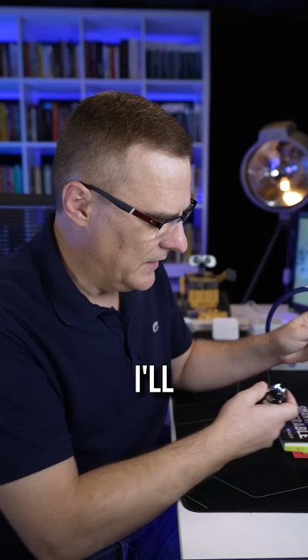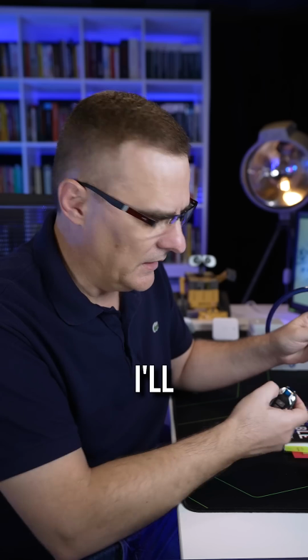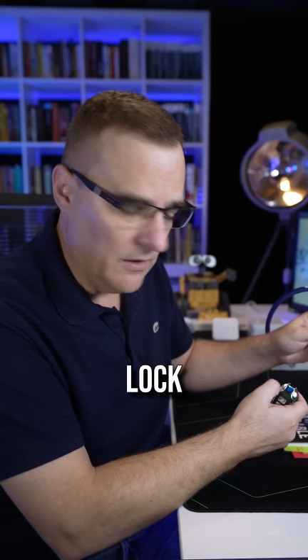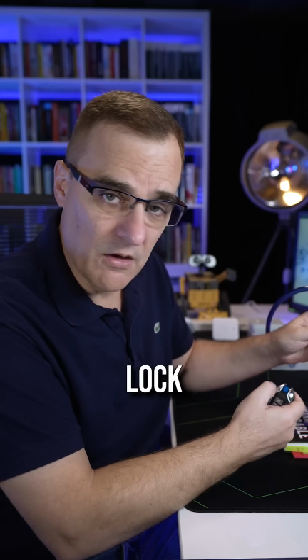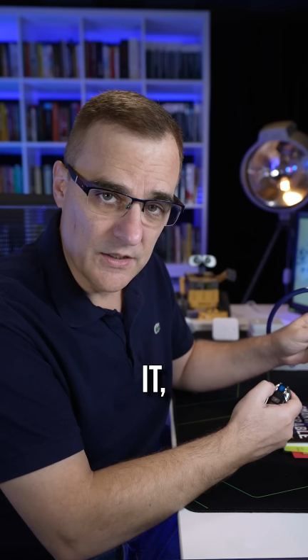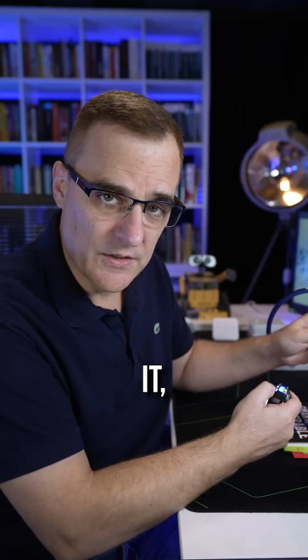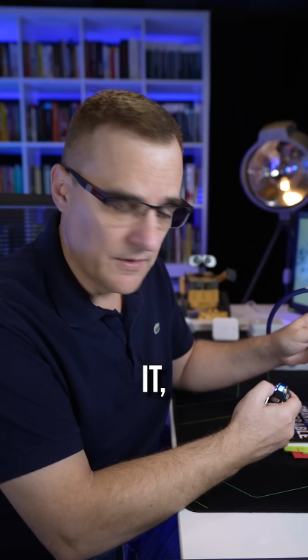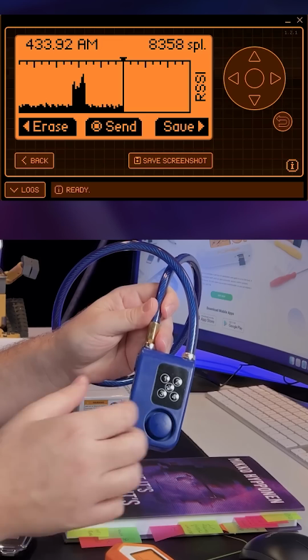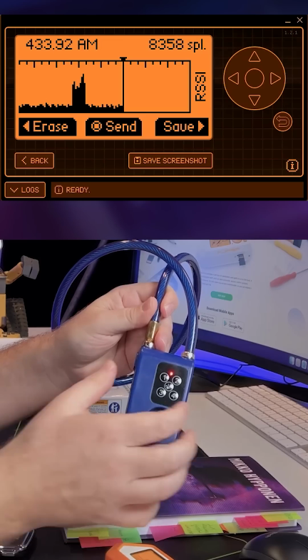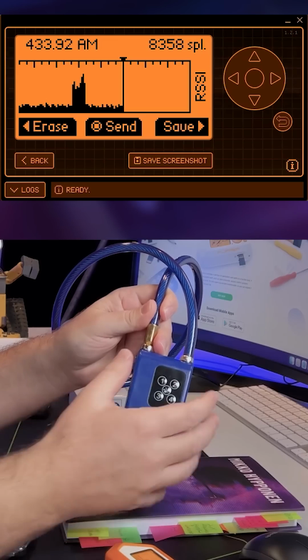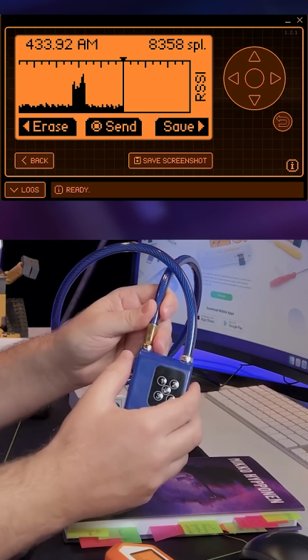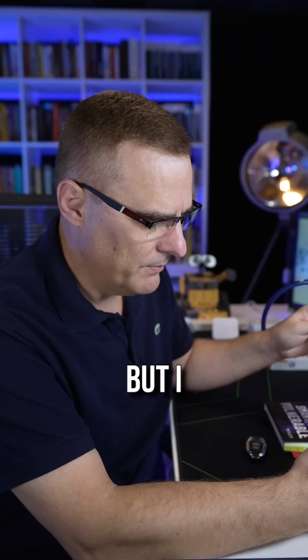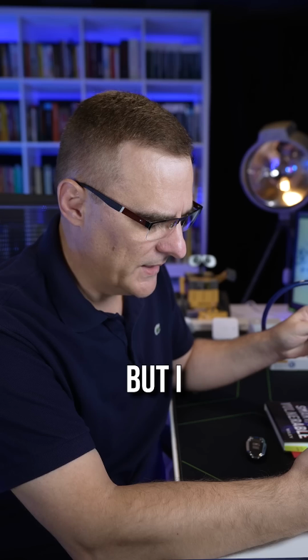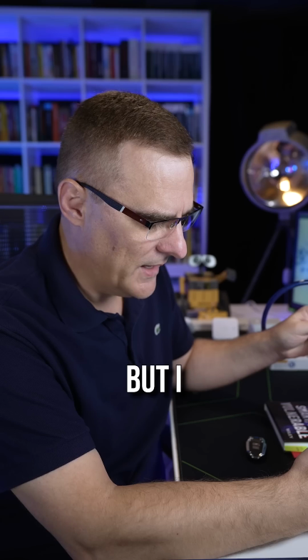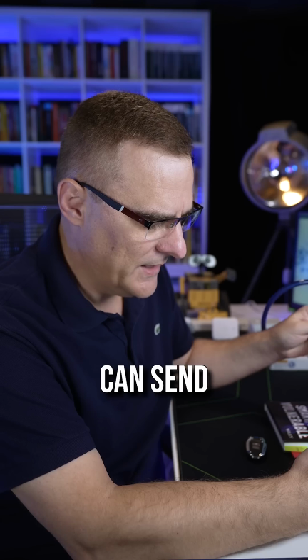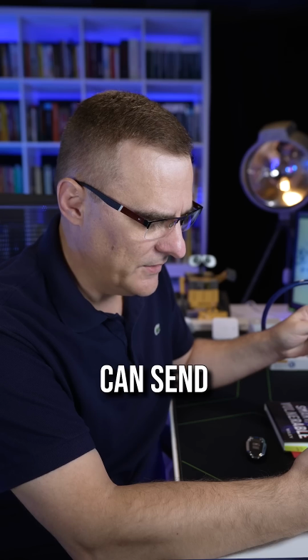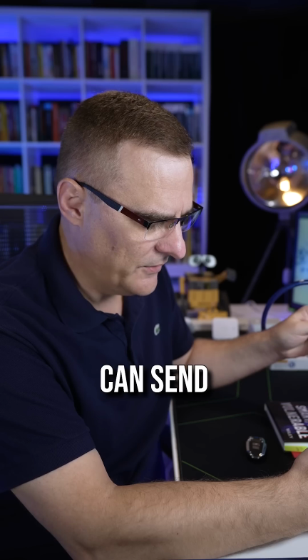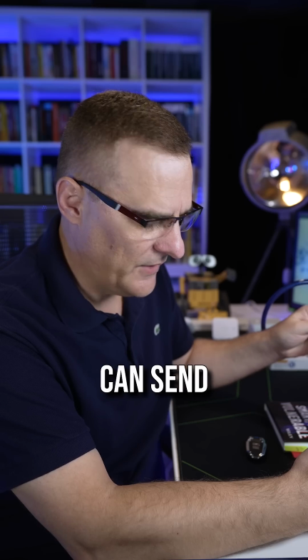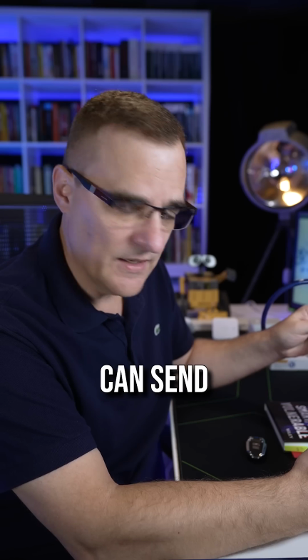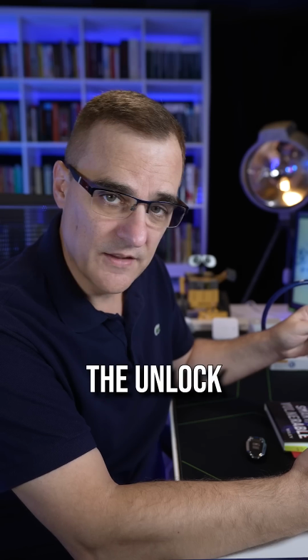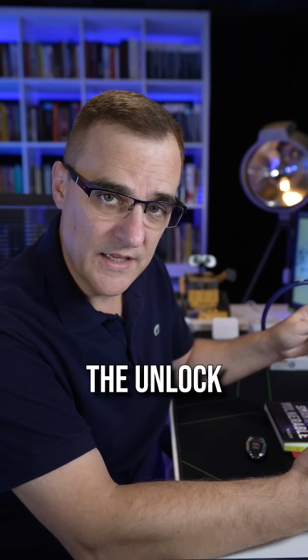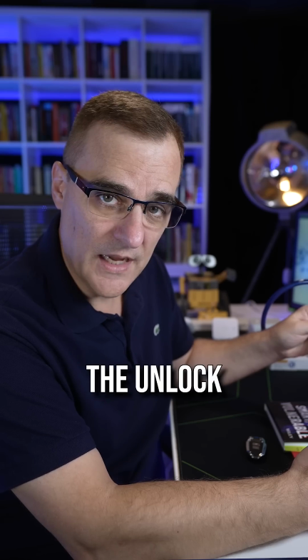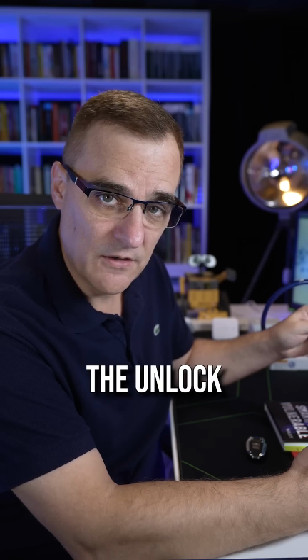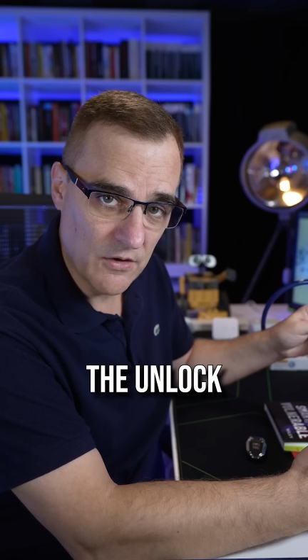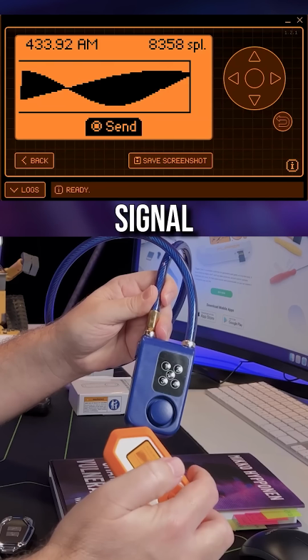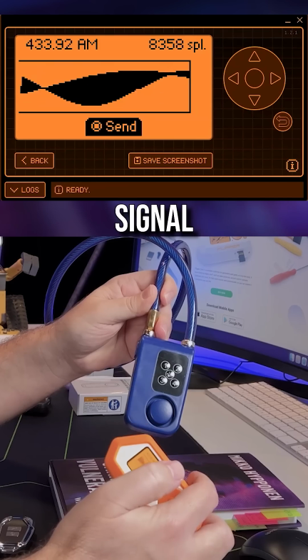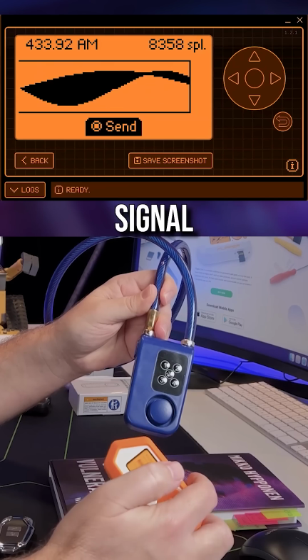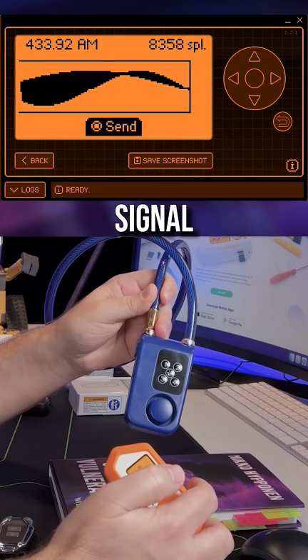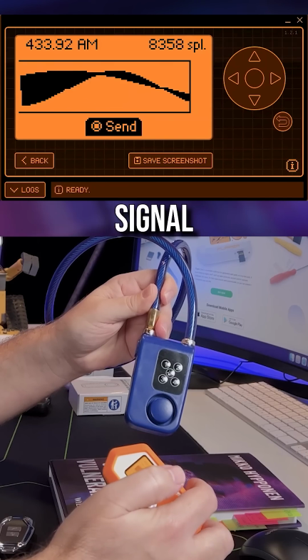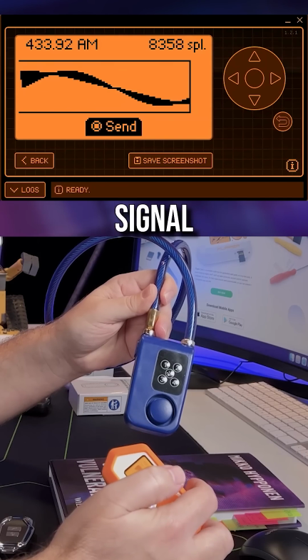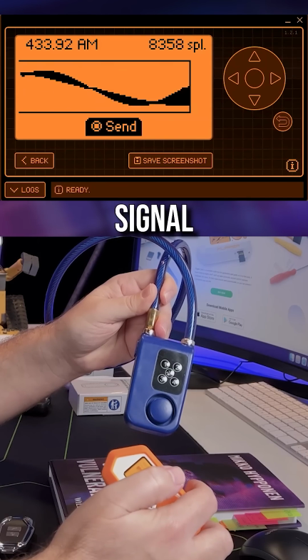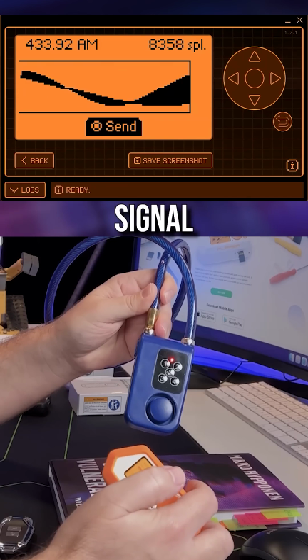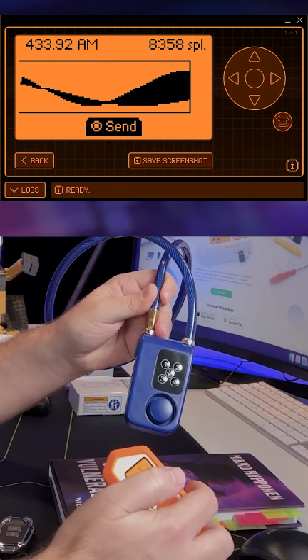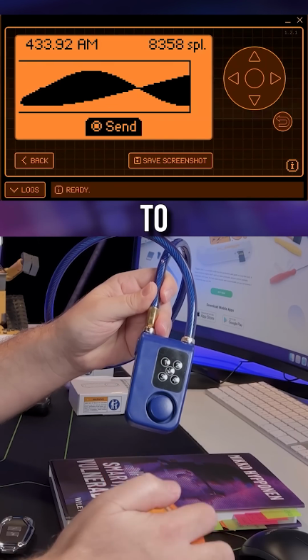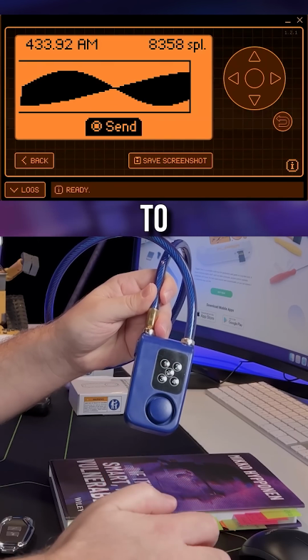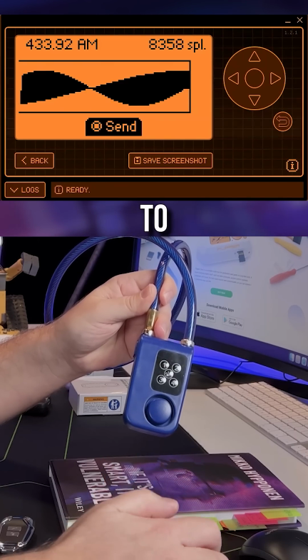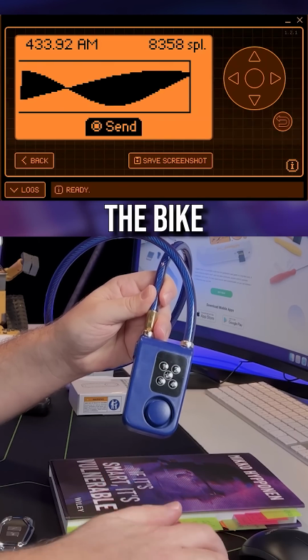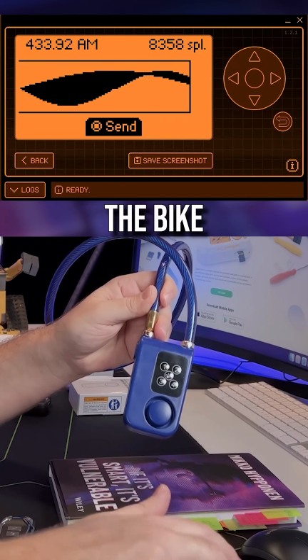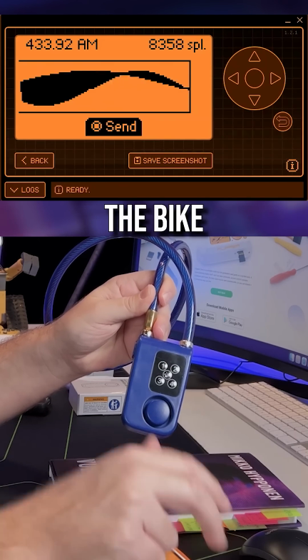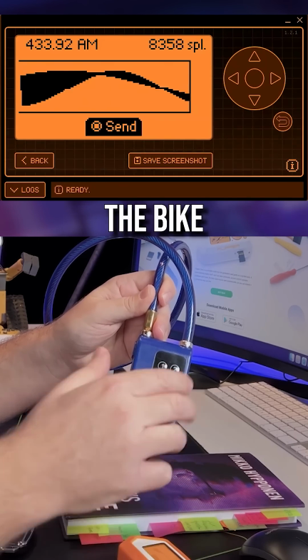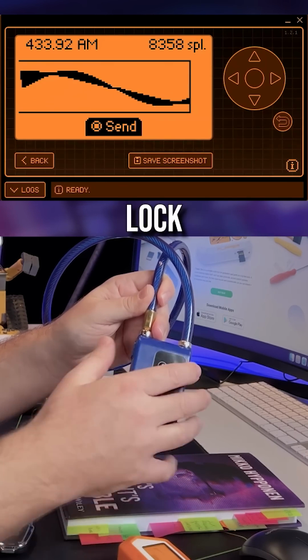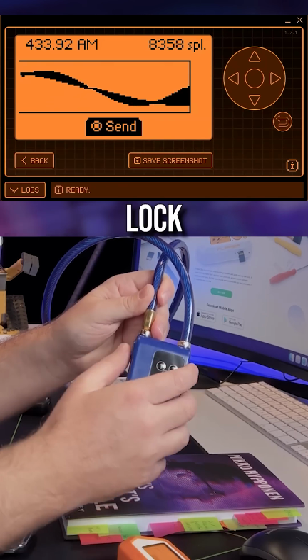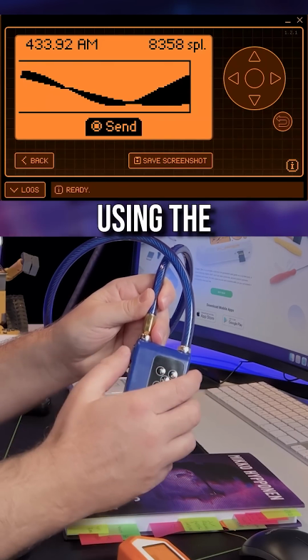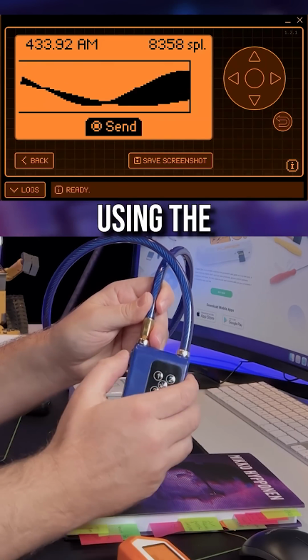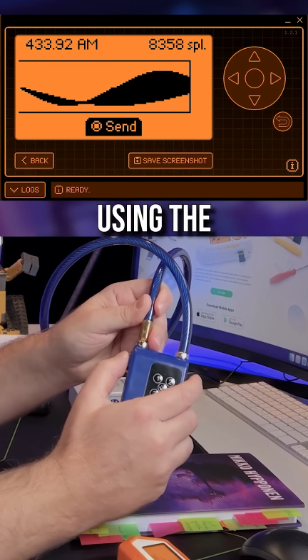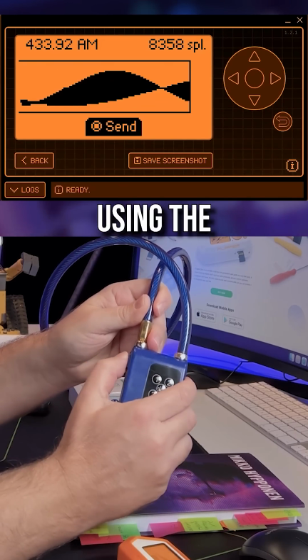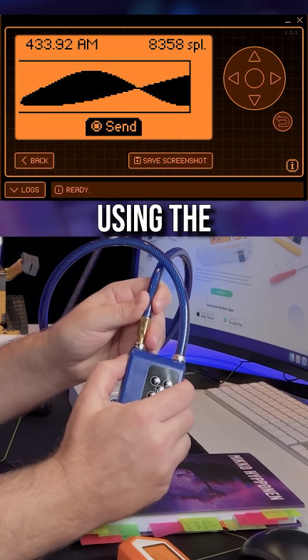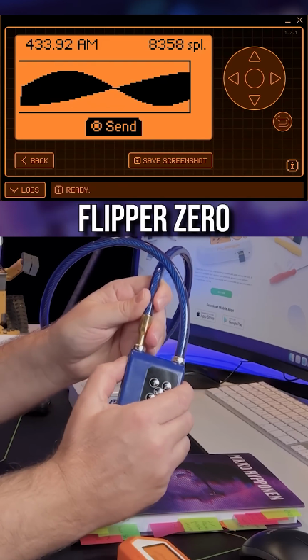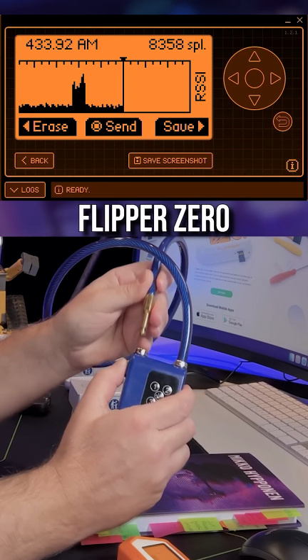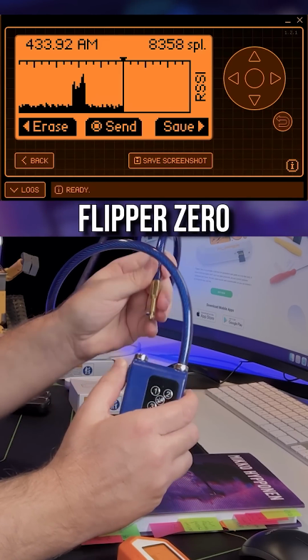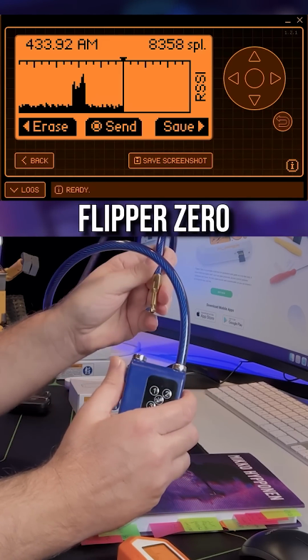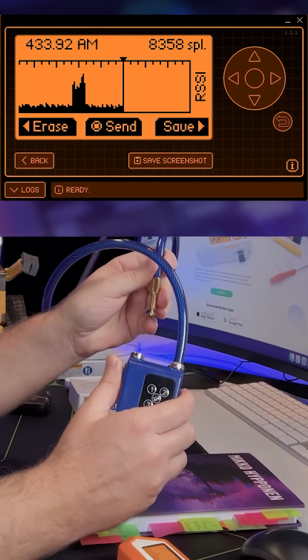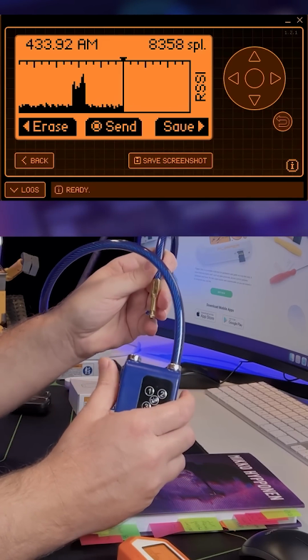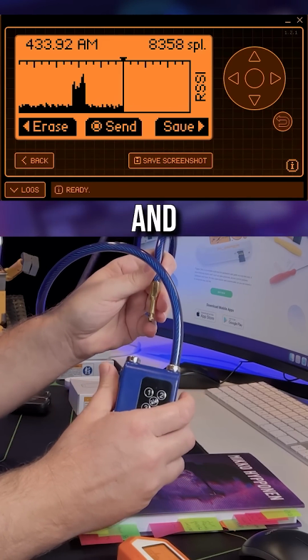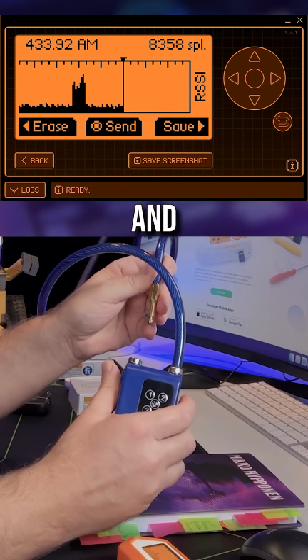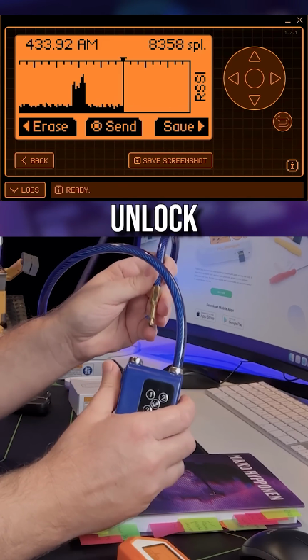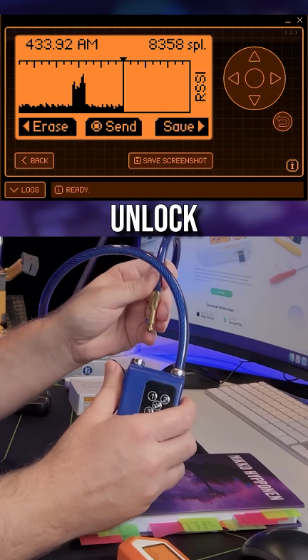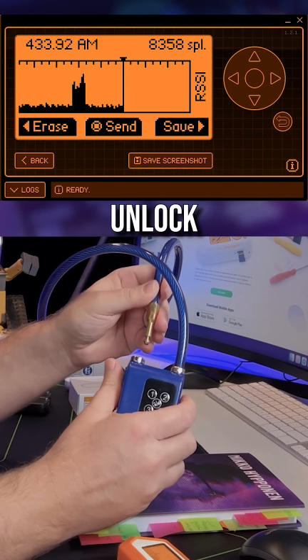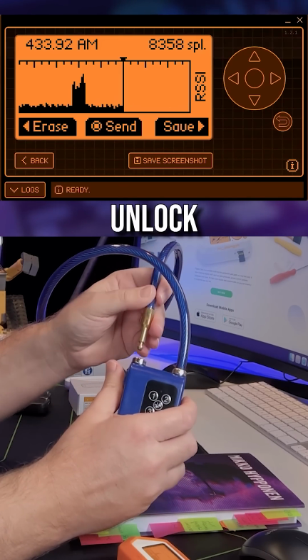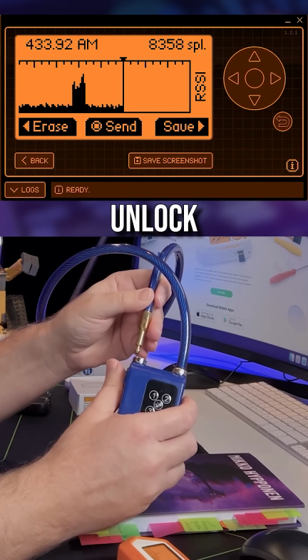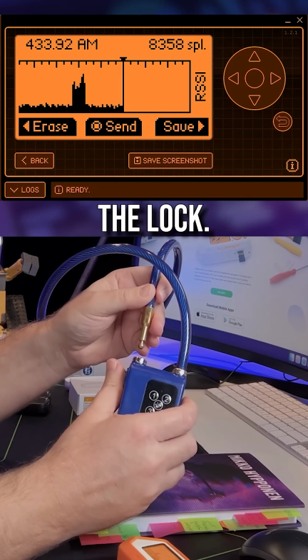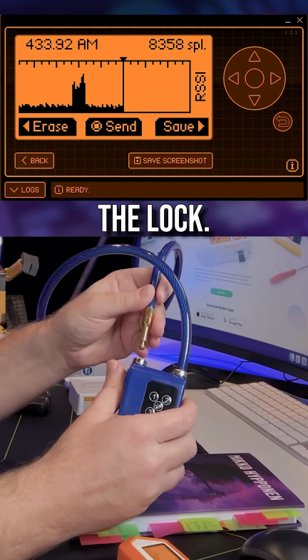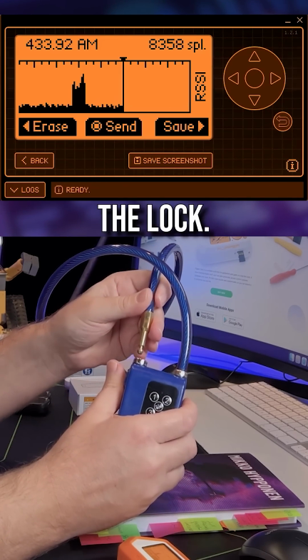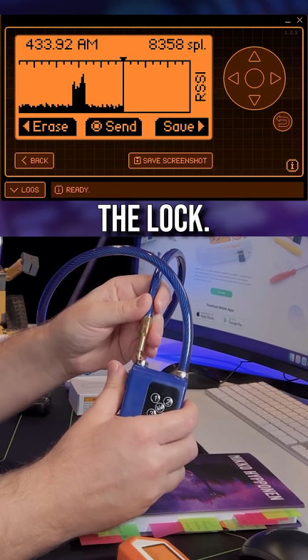I'll lock it. But I can send the unlock signal to the bike lock using the Flipper Zero and unlock the lock.